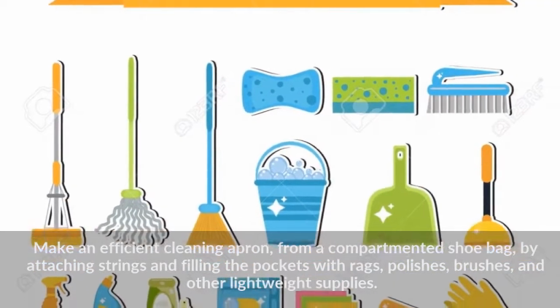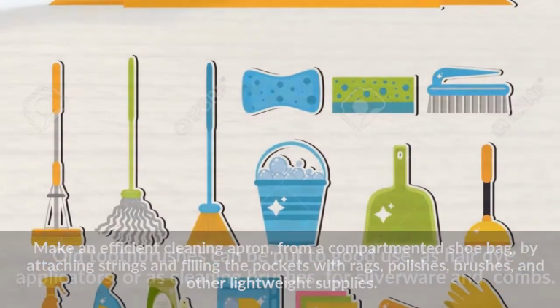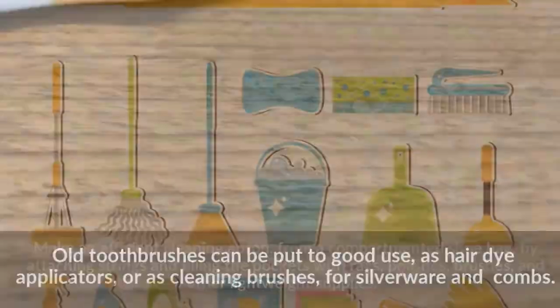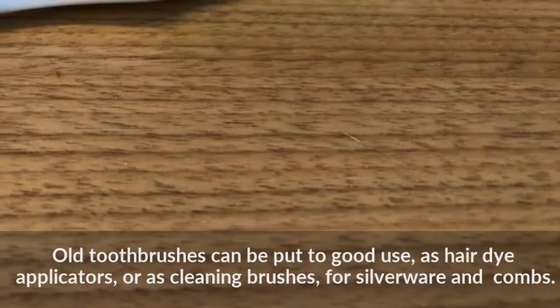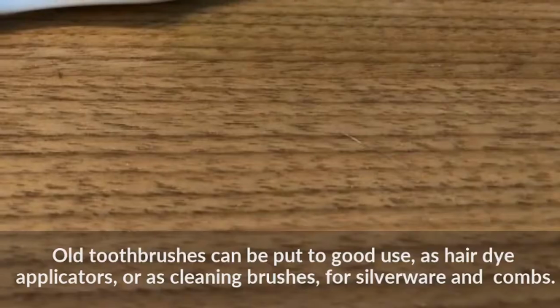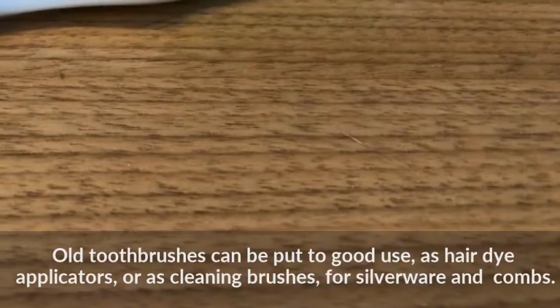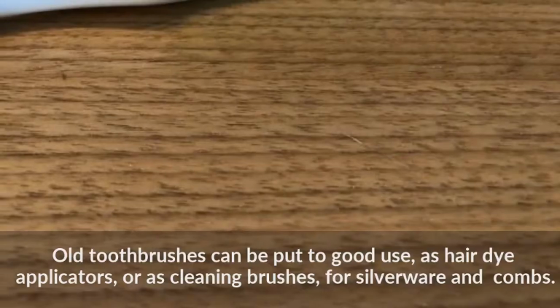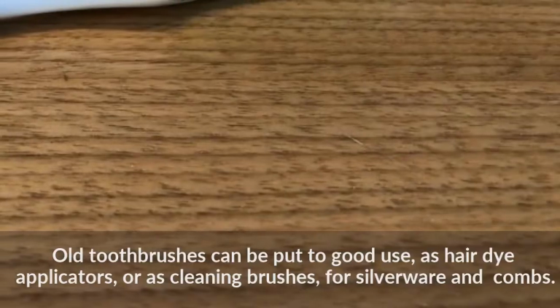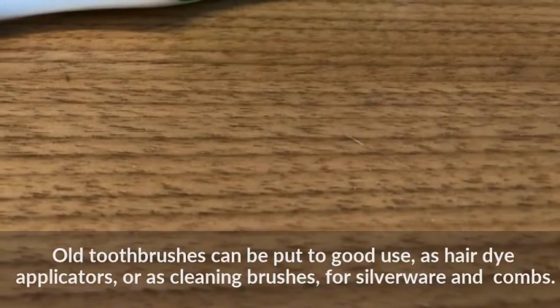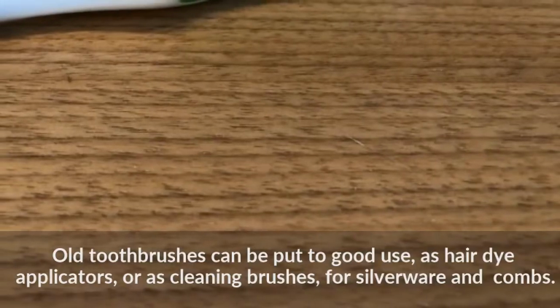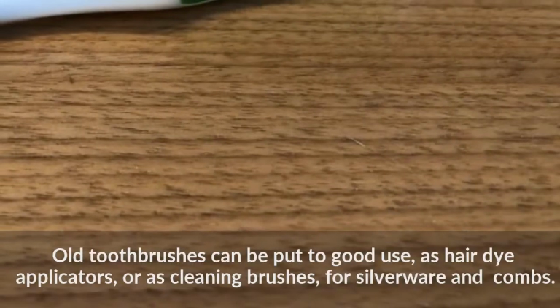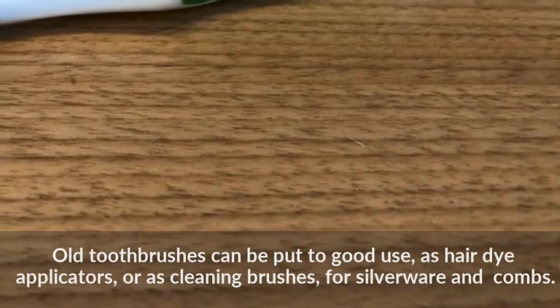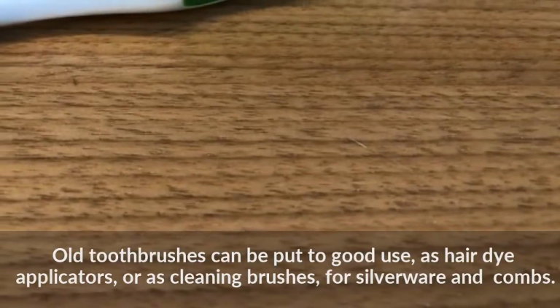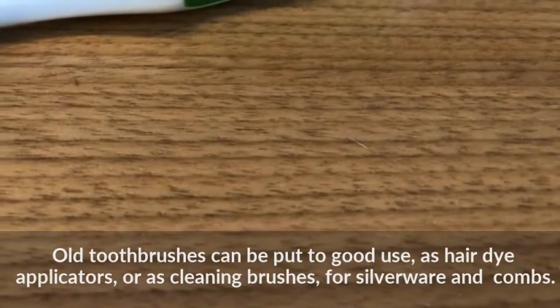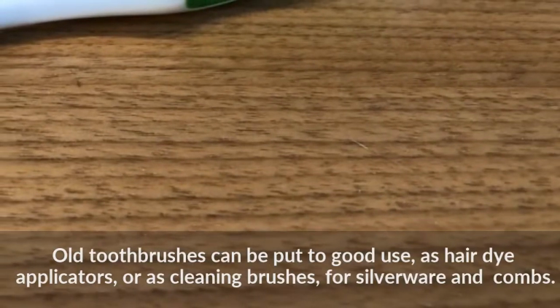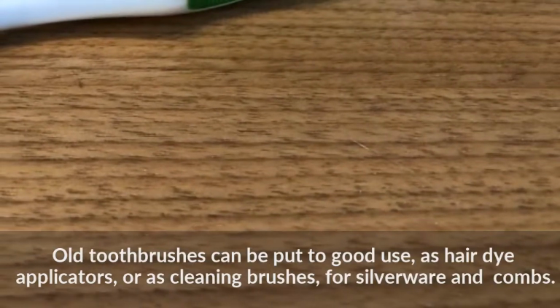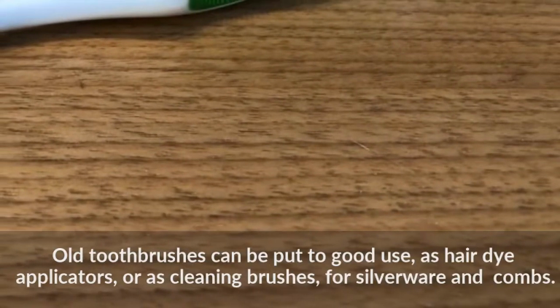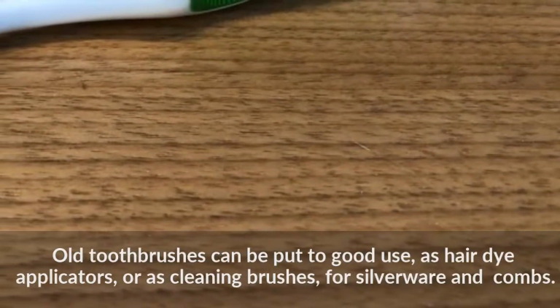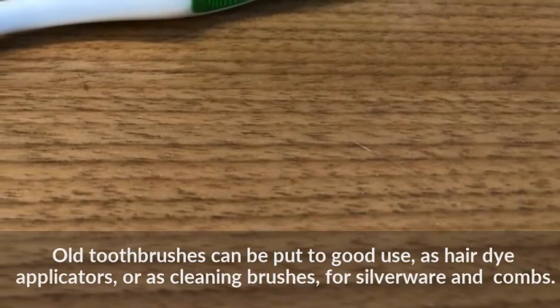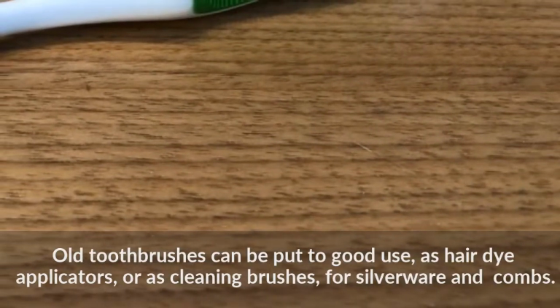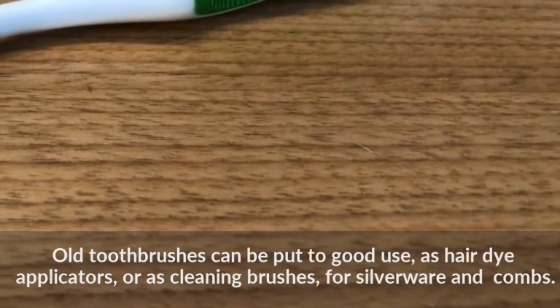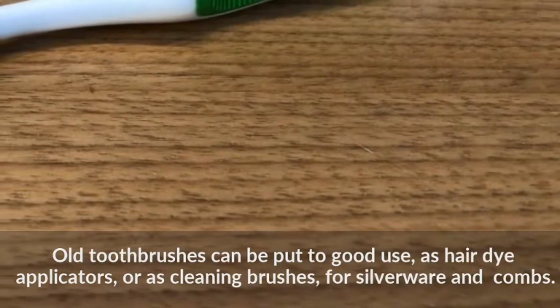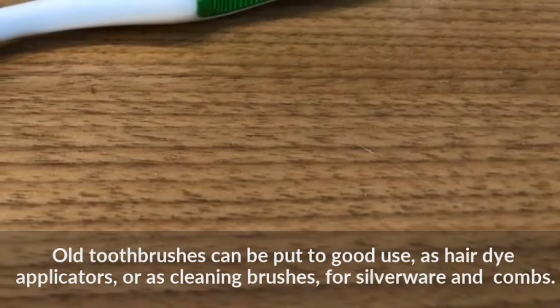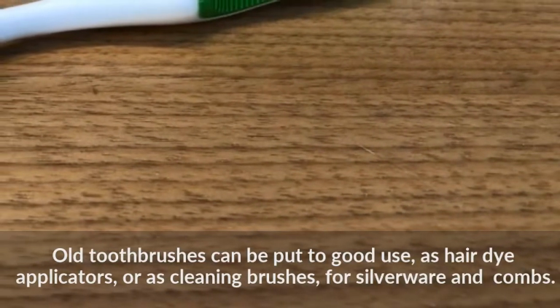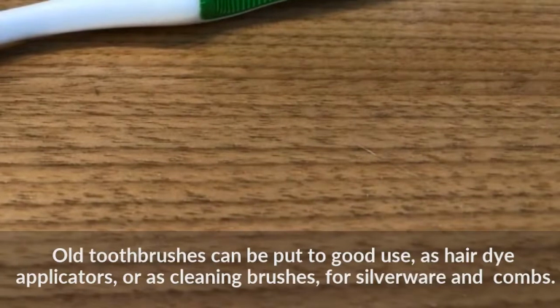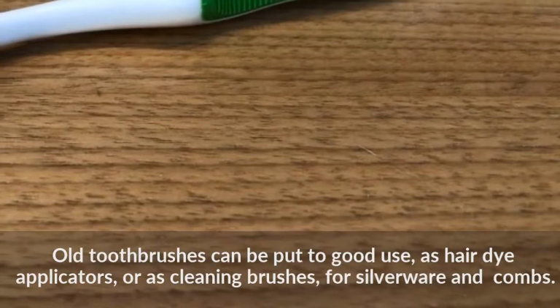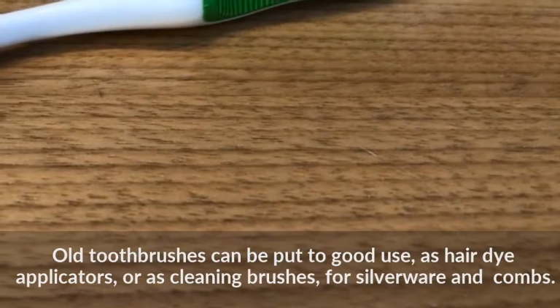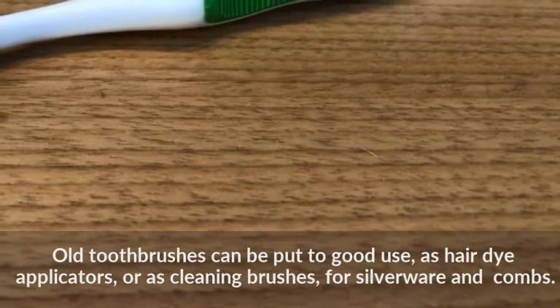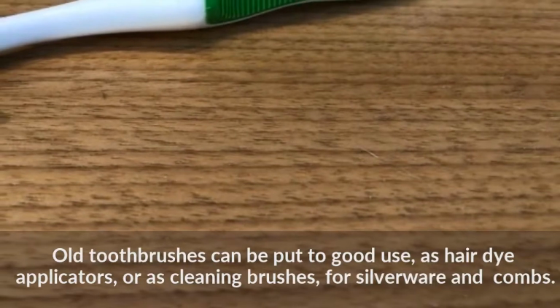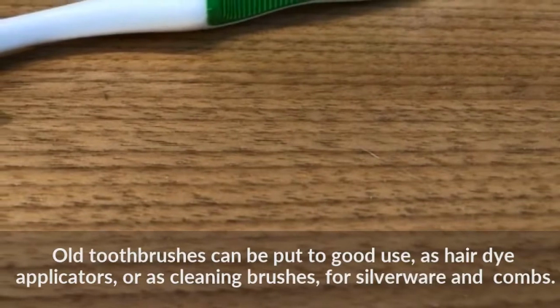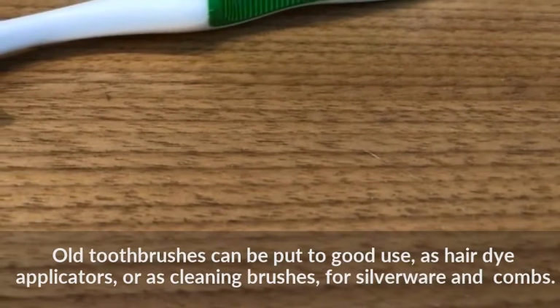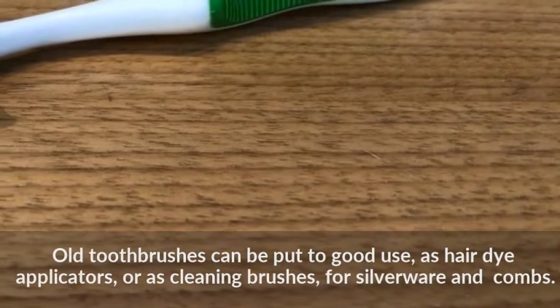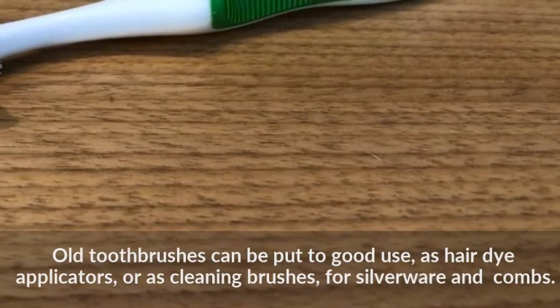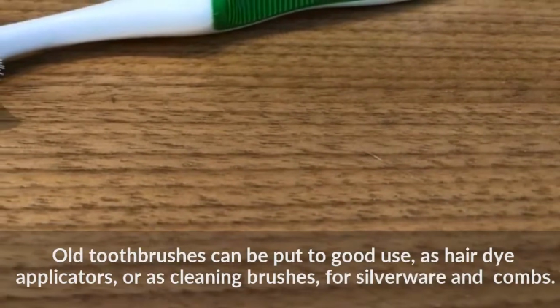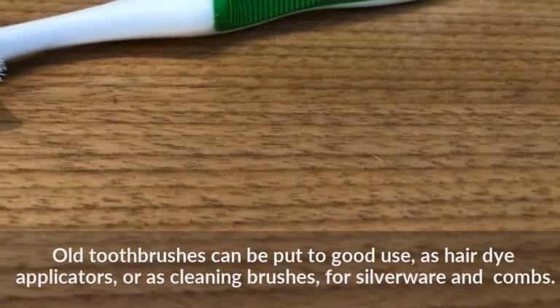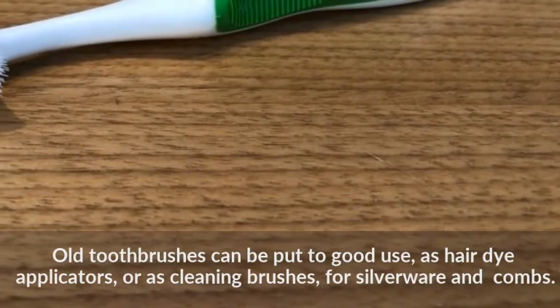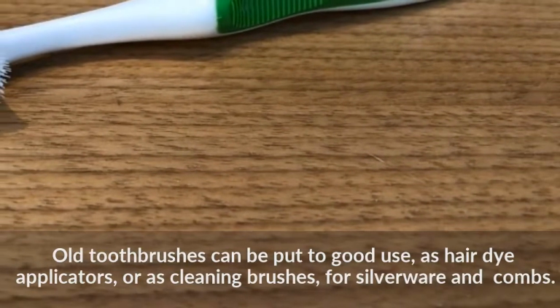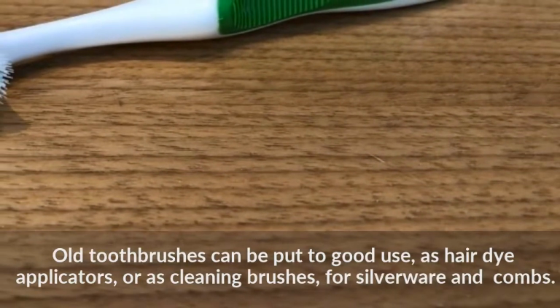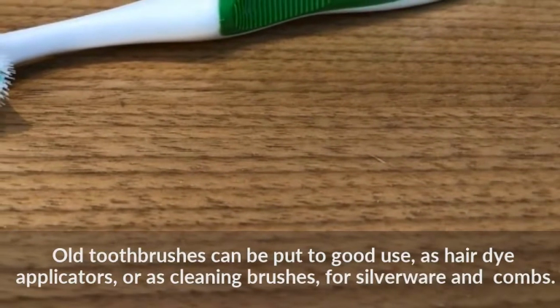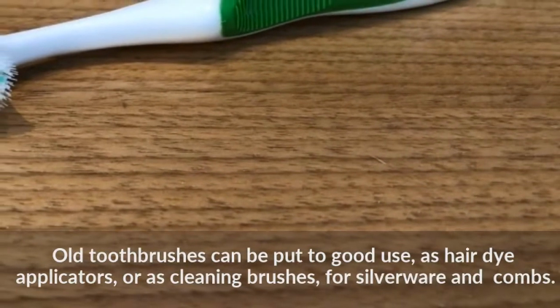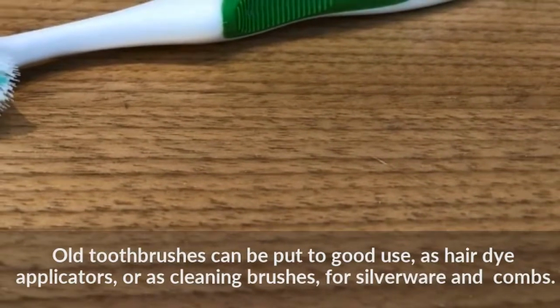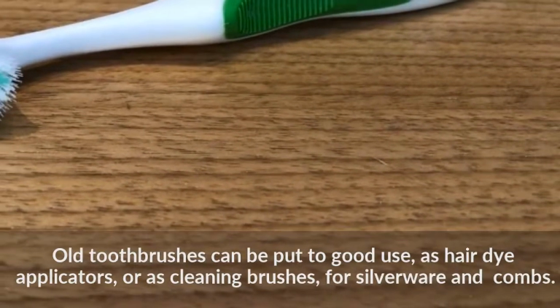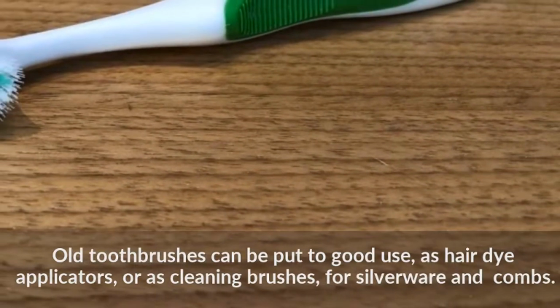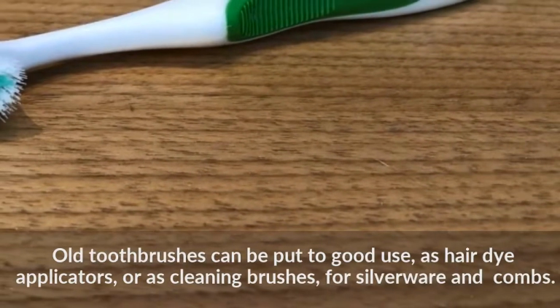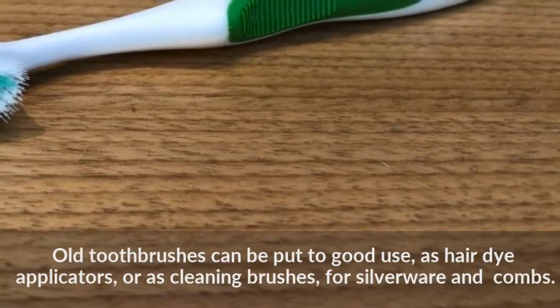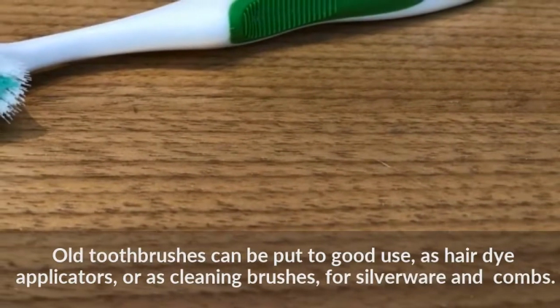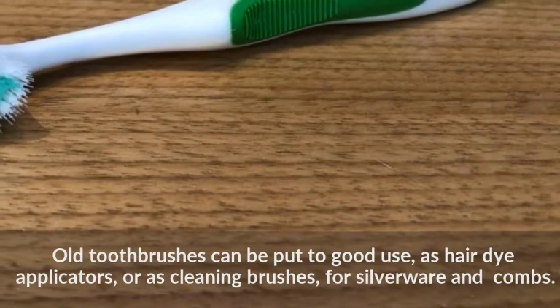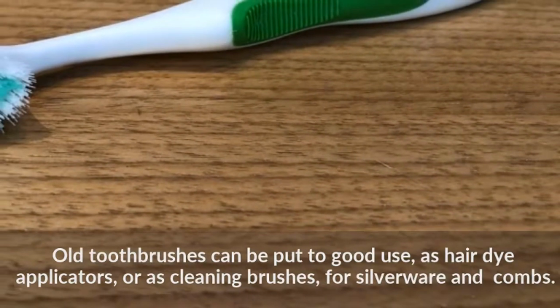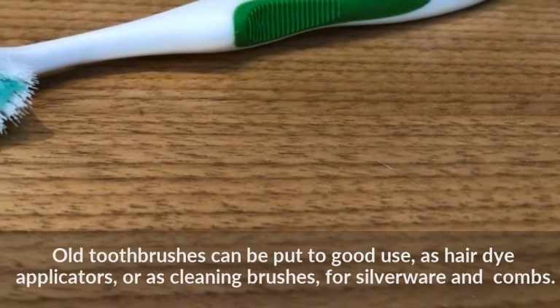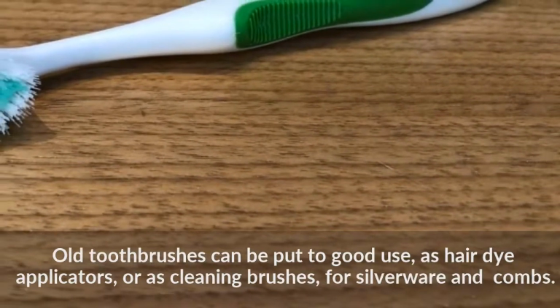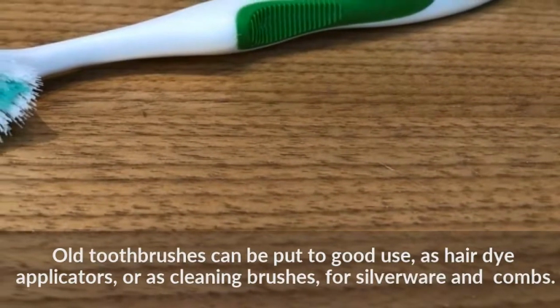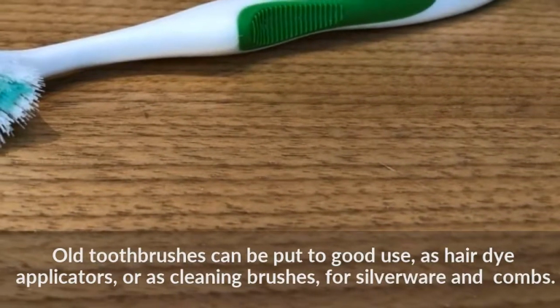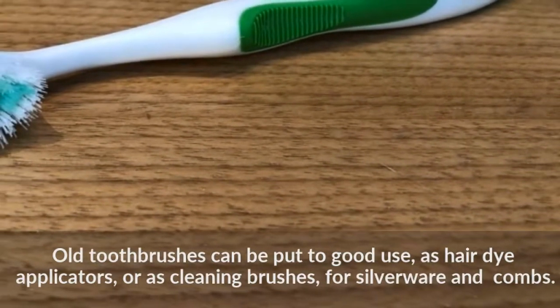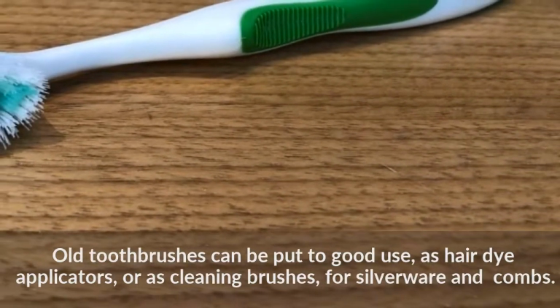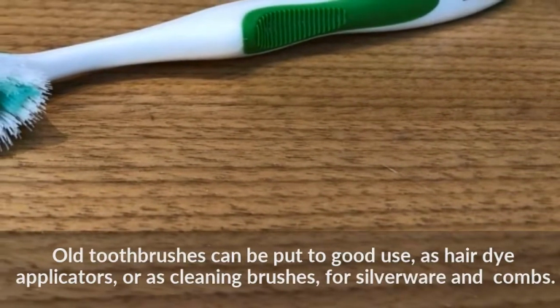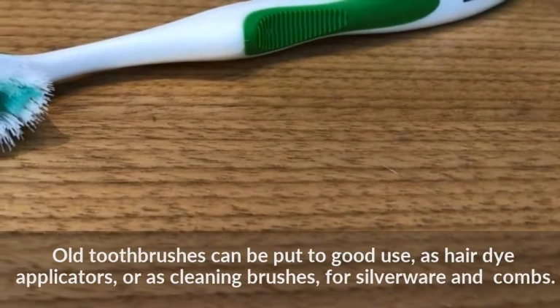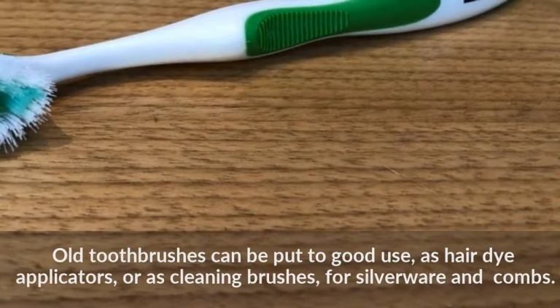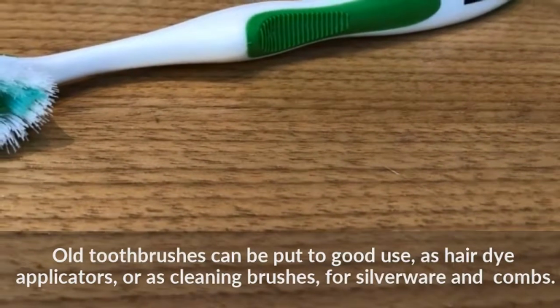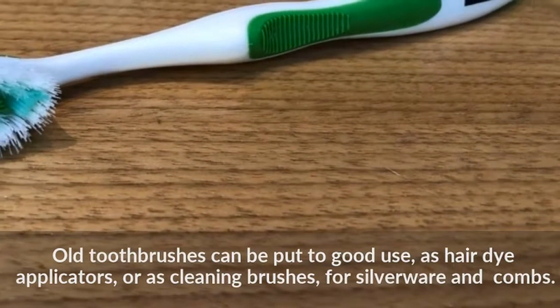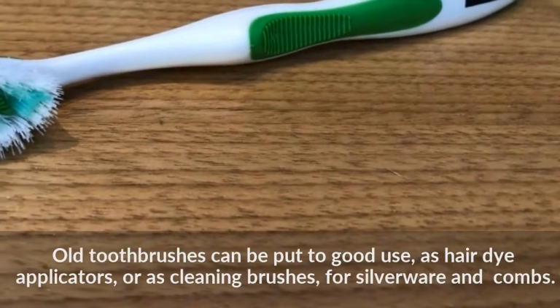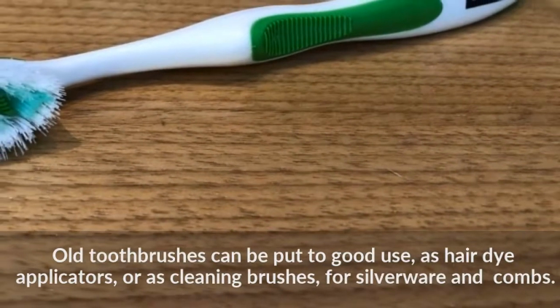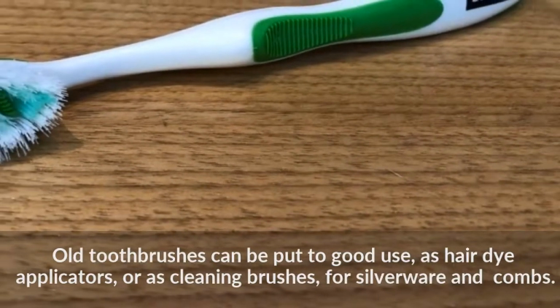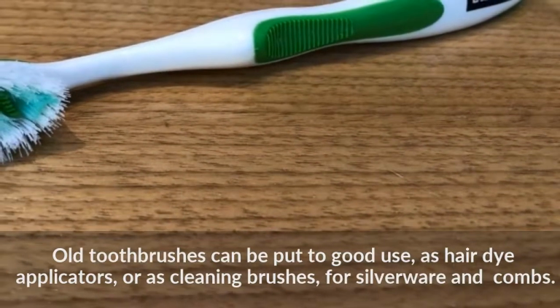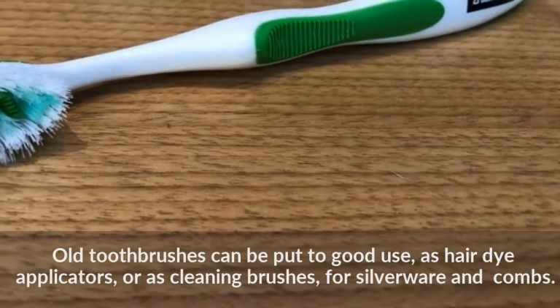Old toothbrushes can be put to good use as hair dye applicators, or as cleaning brushes for silverware and combs.